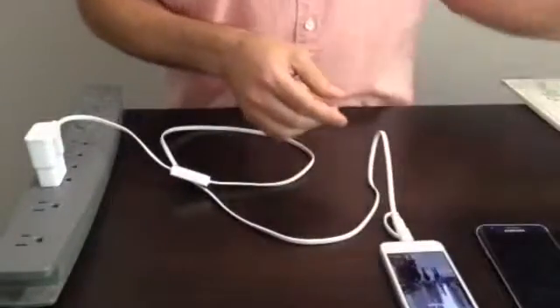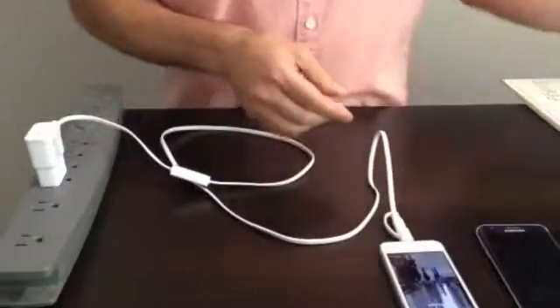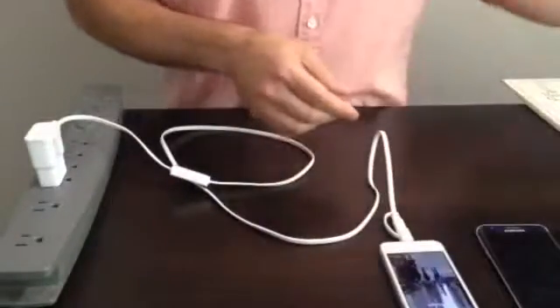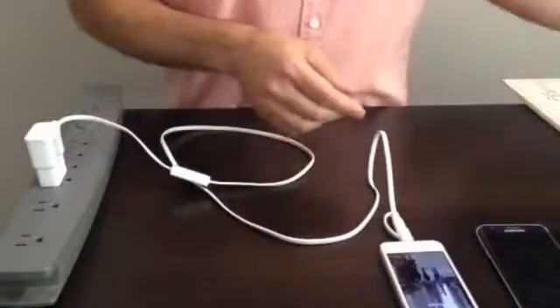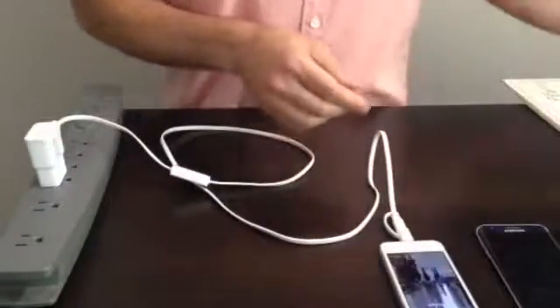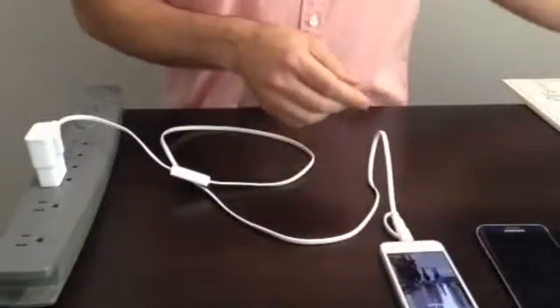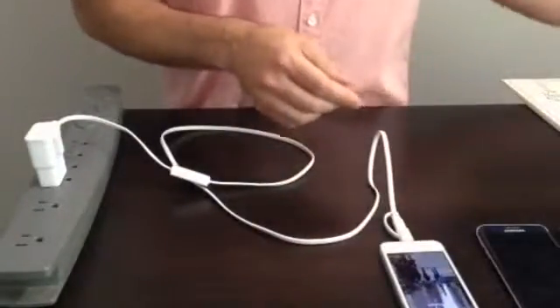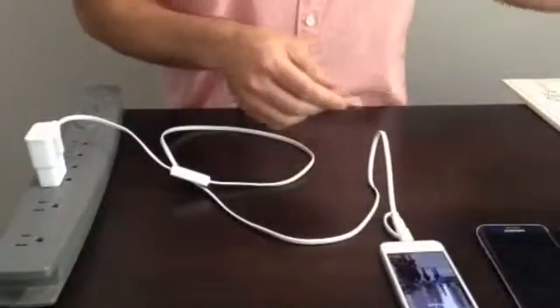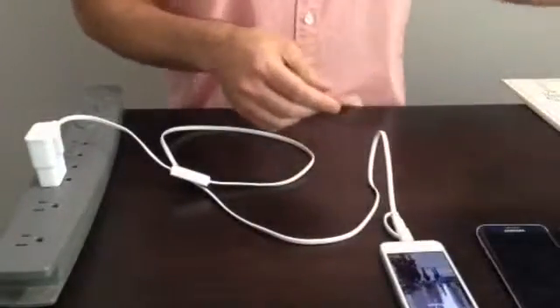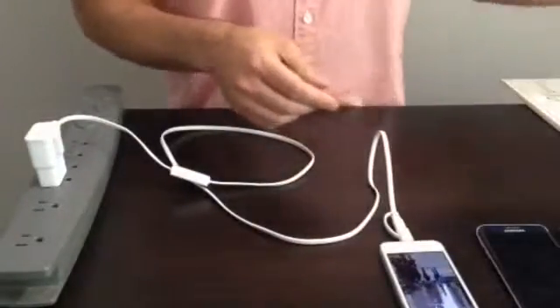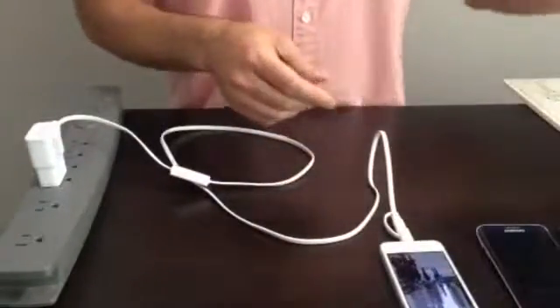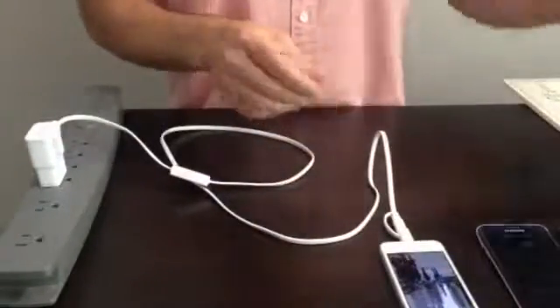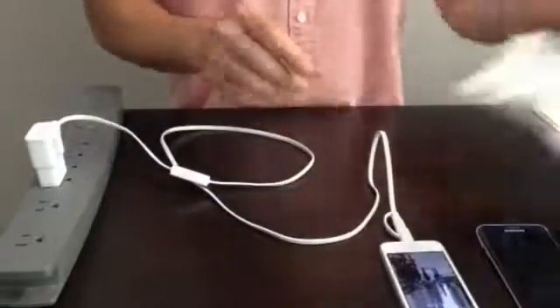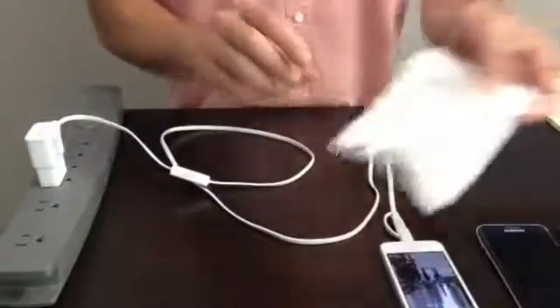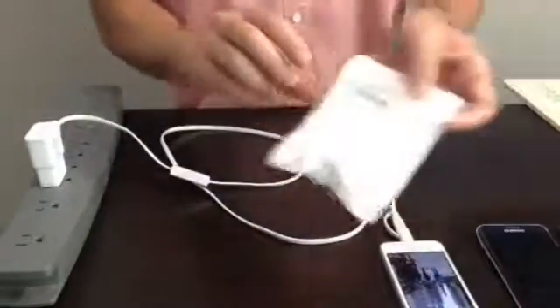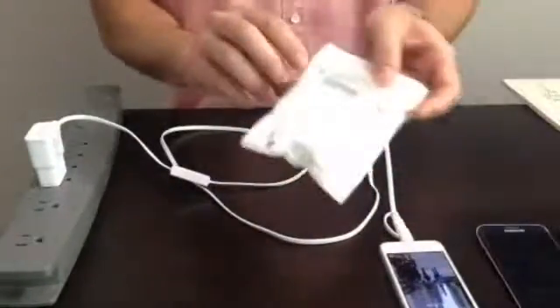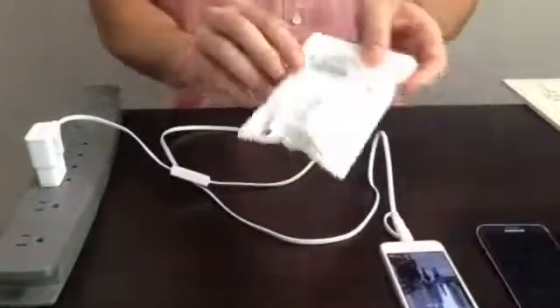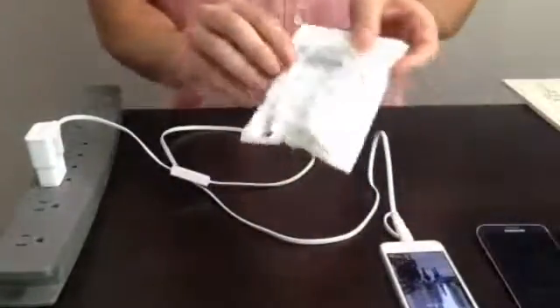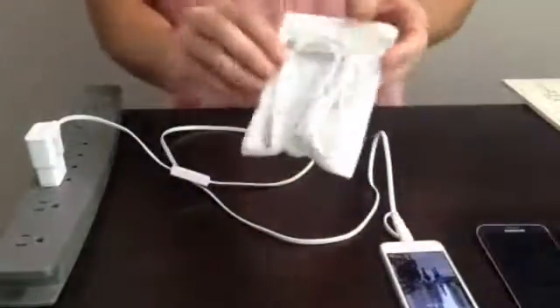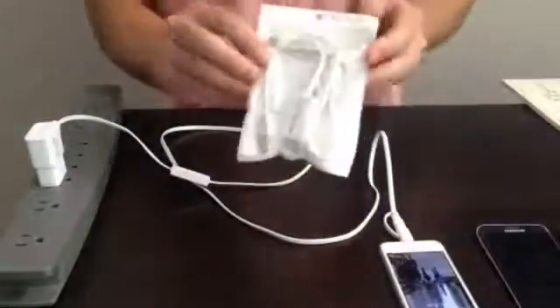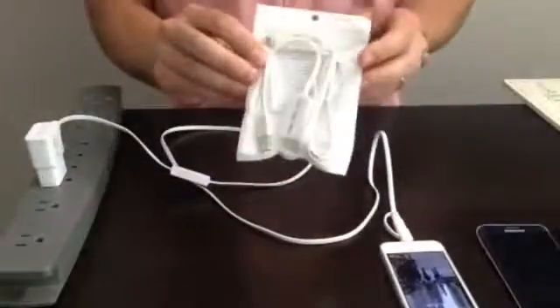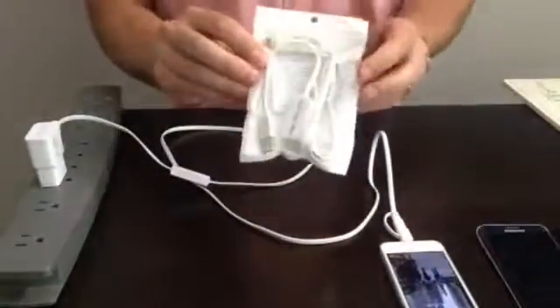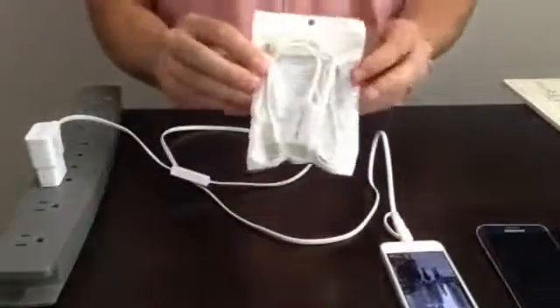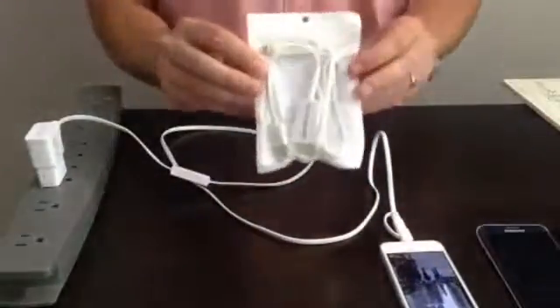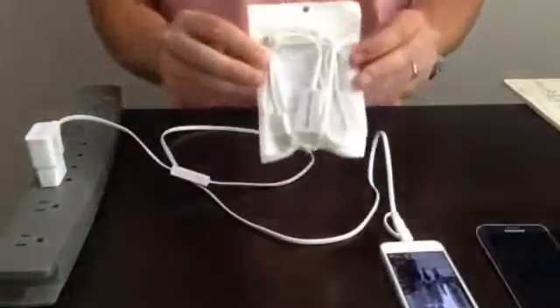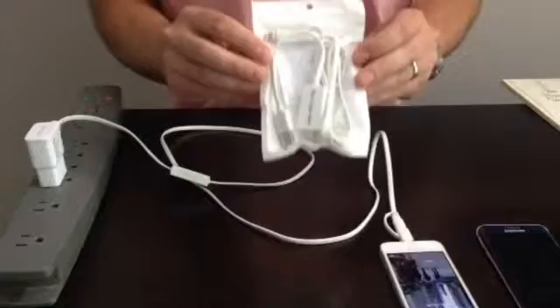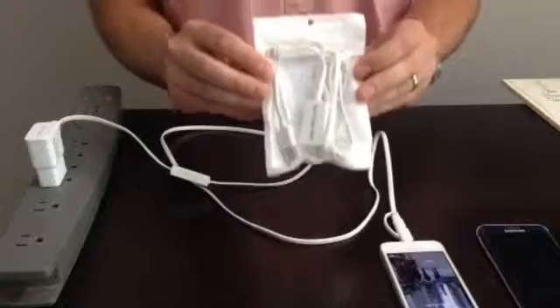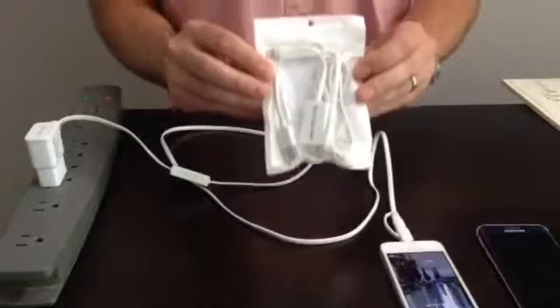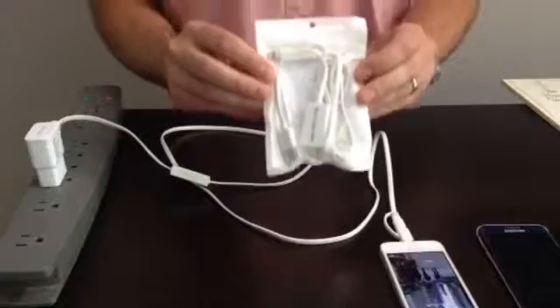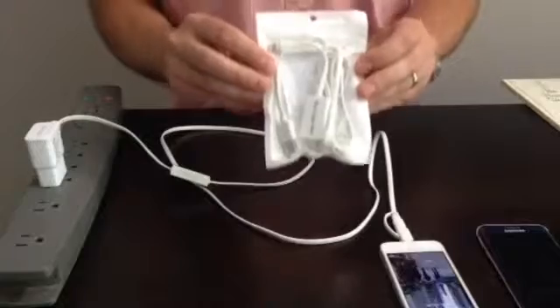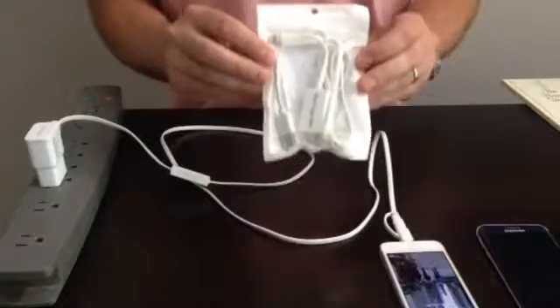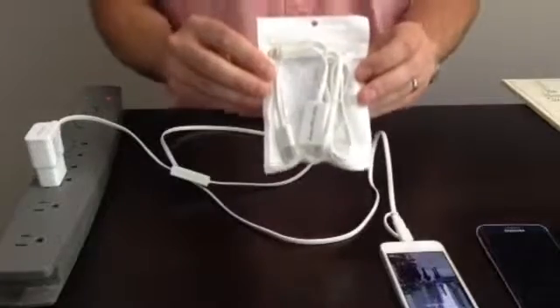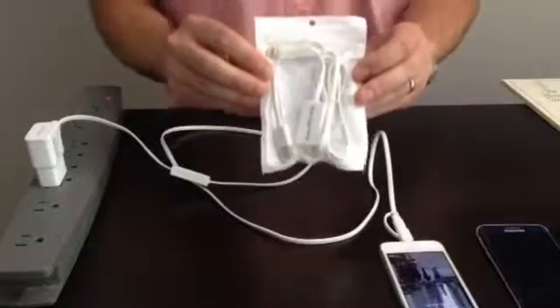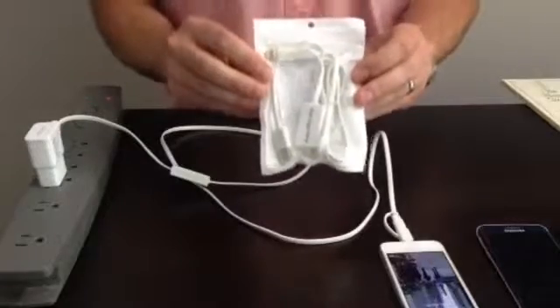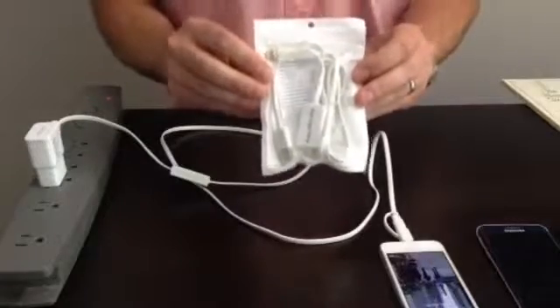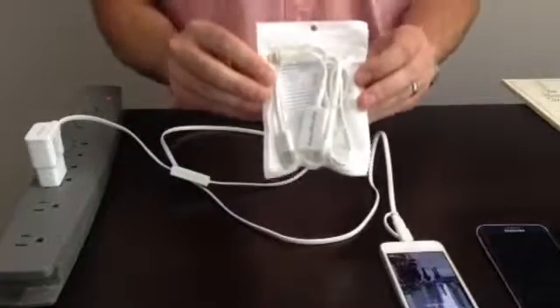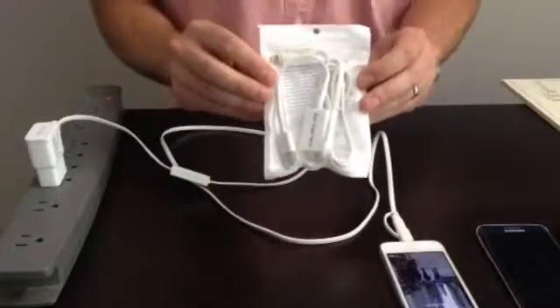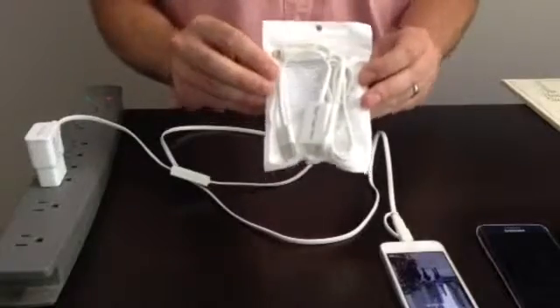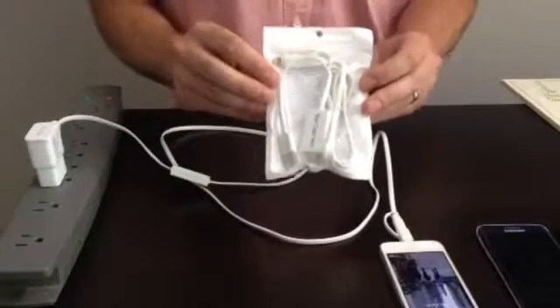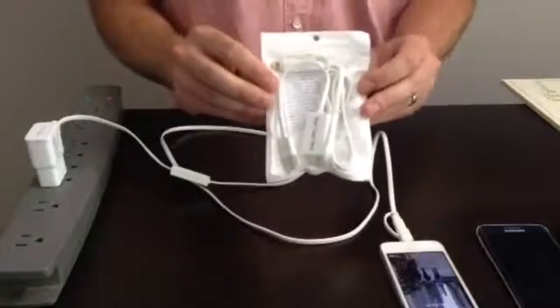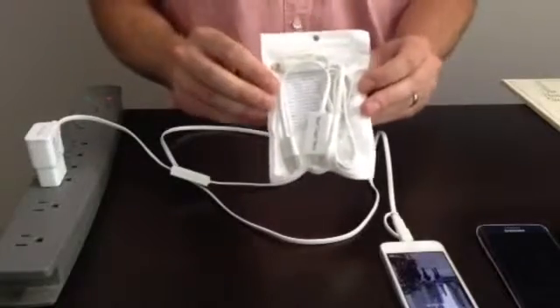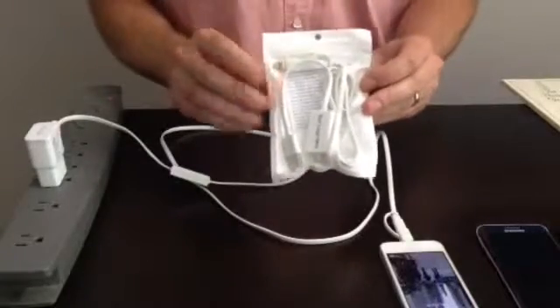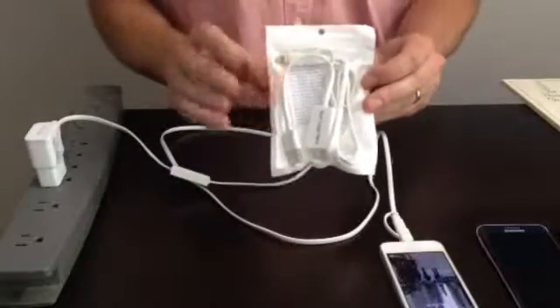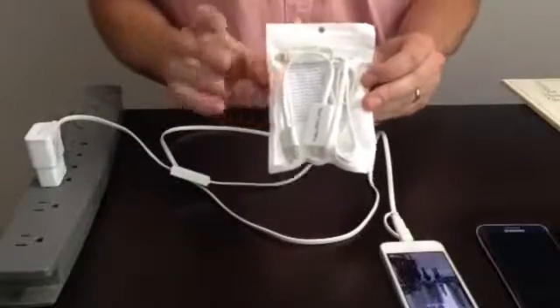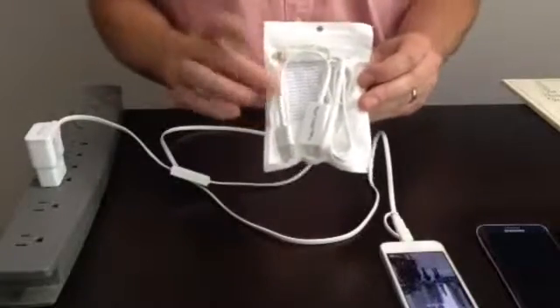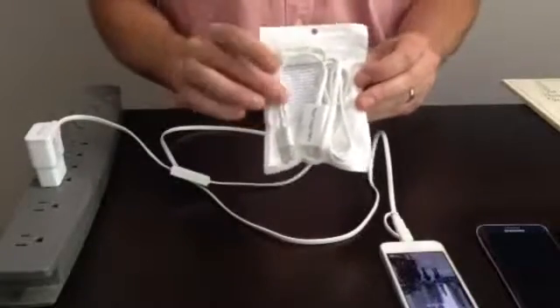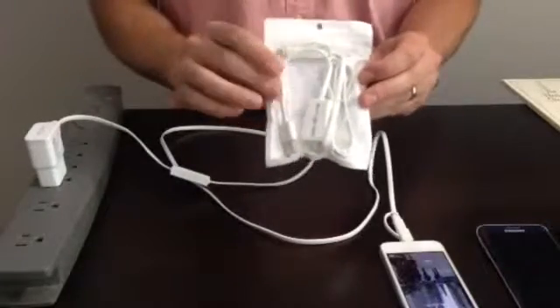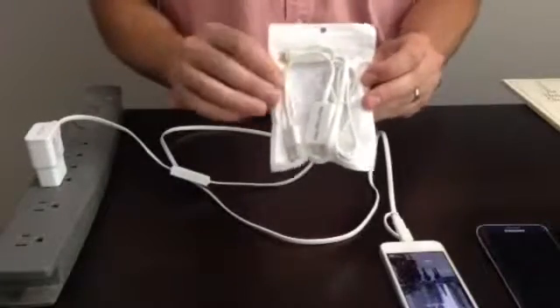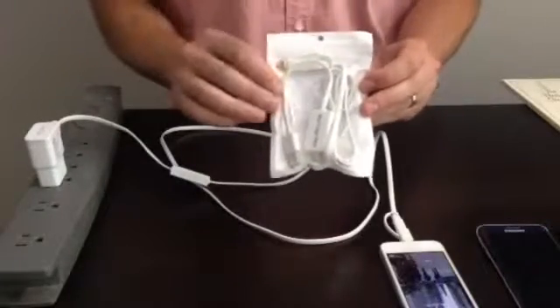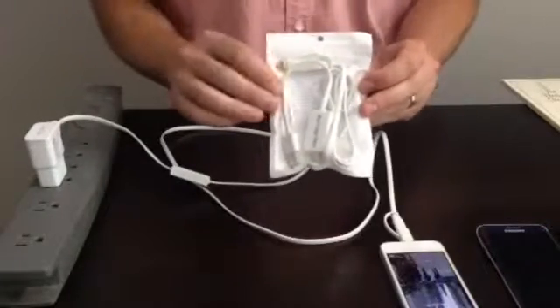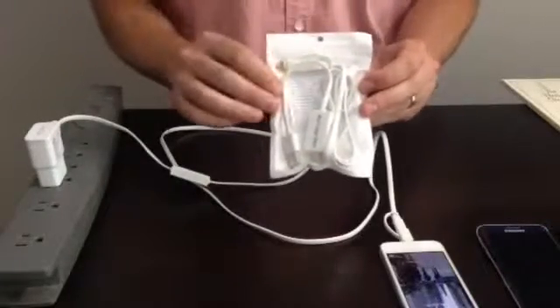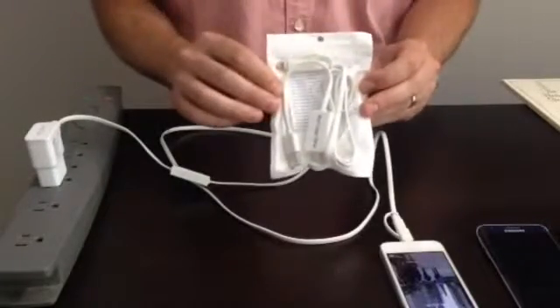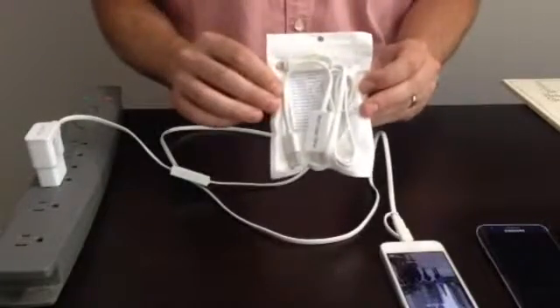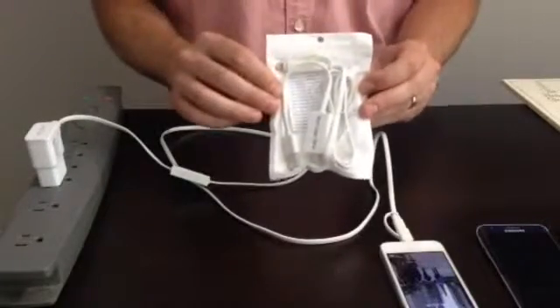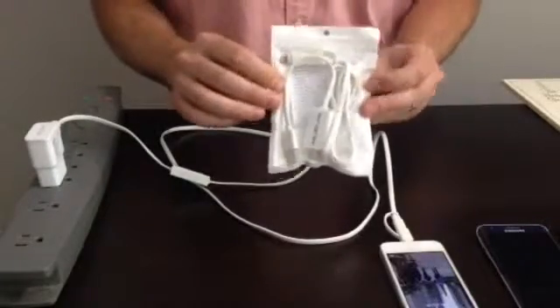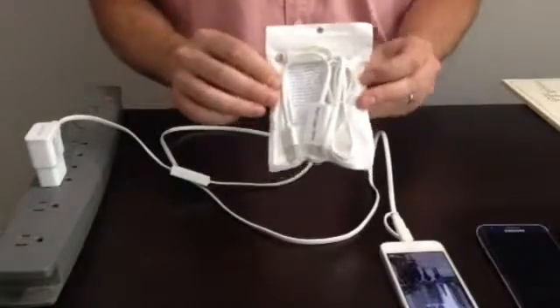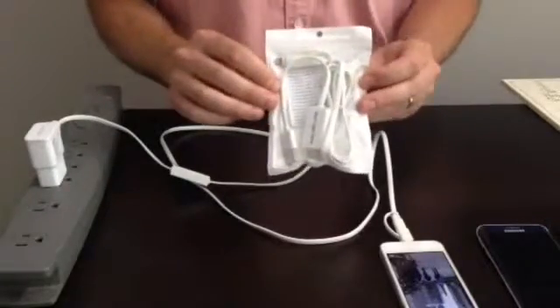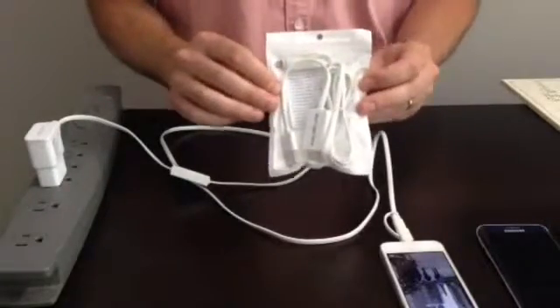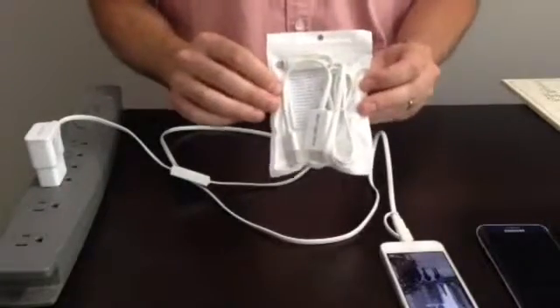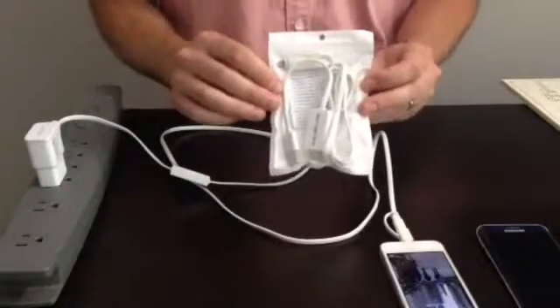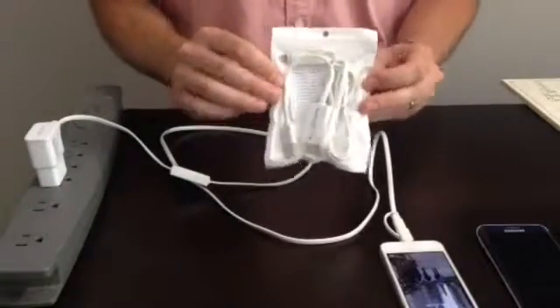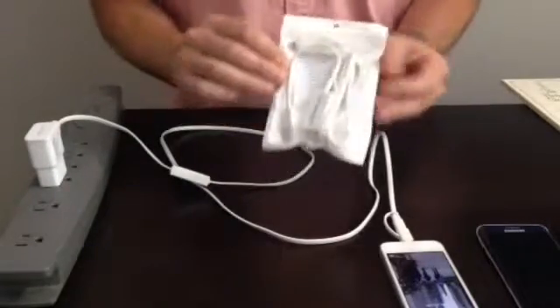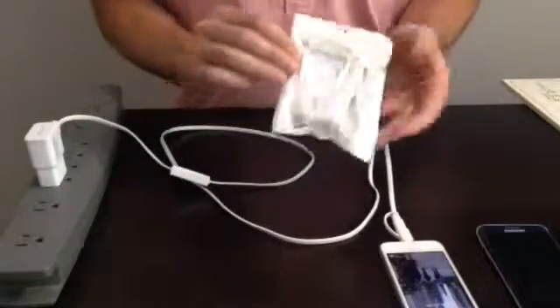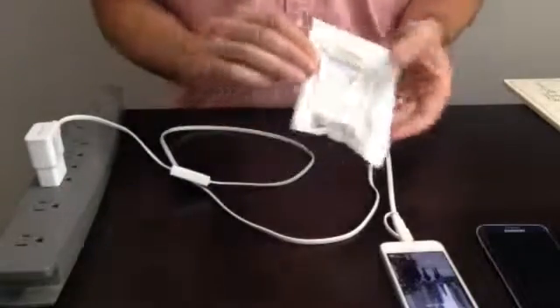Charger Leash comes packed in a shipping friendly zip poly bag with operating instructions on the inside. Thank you very much.